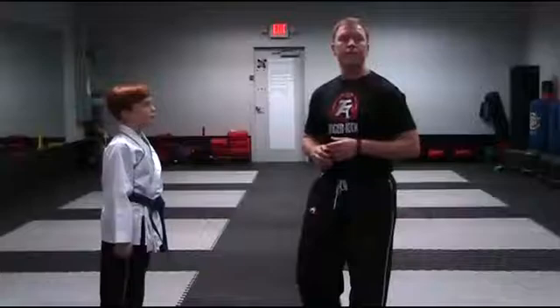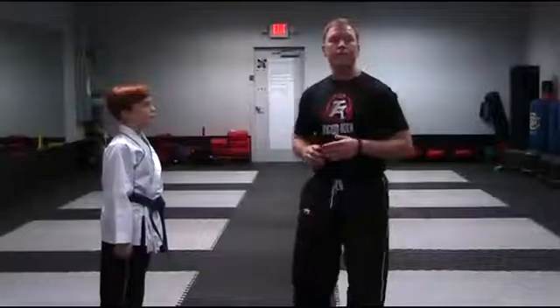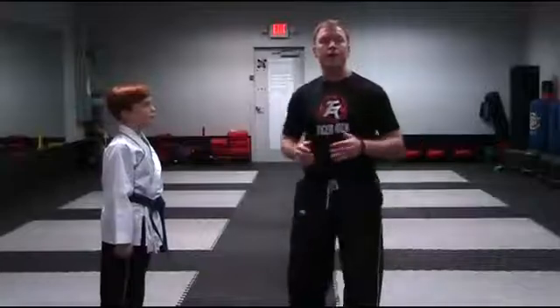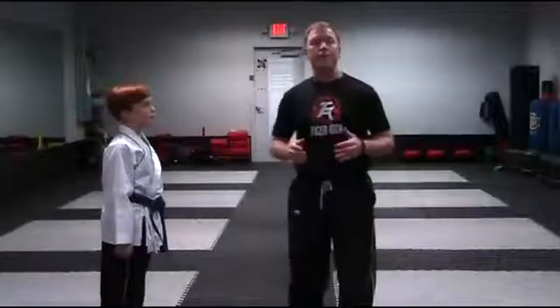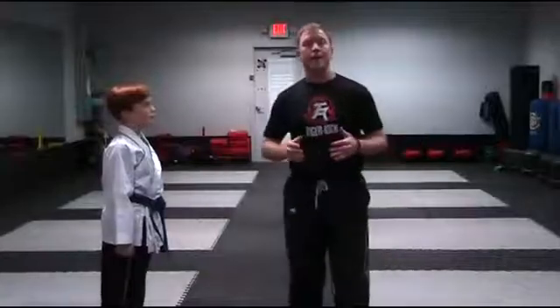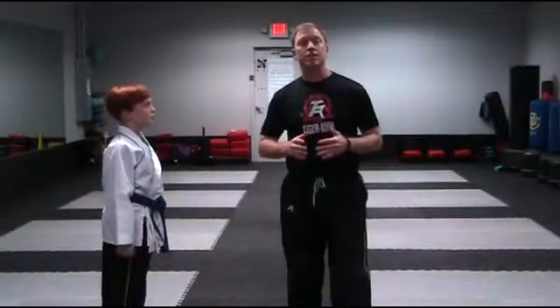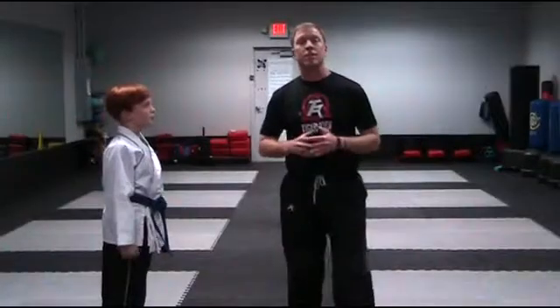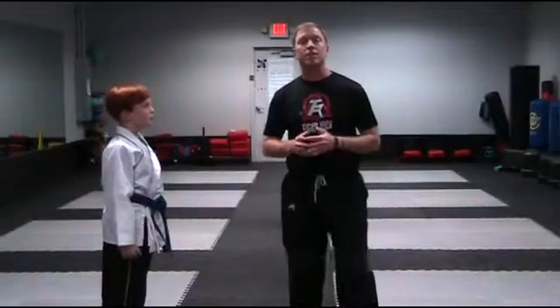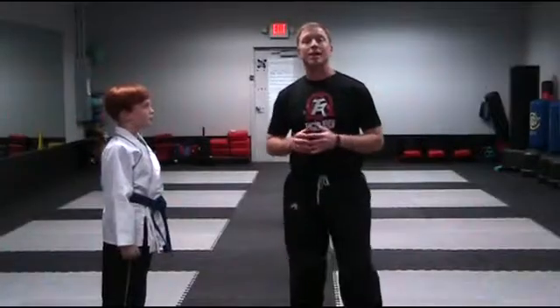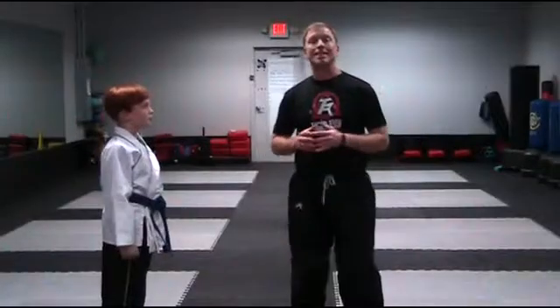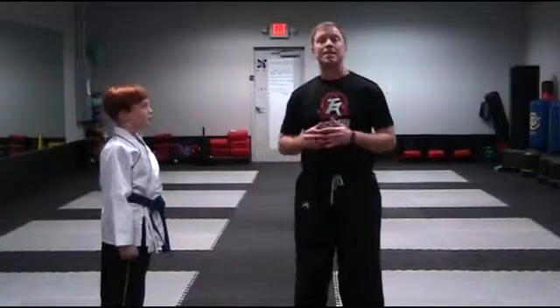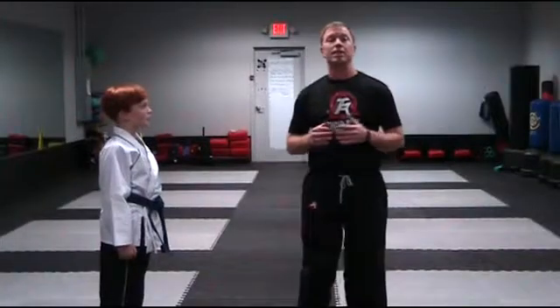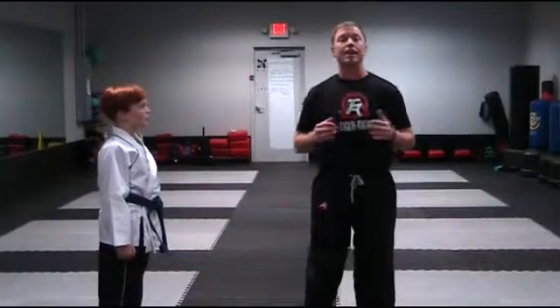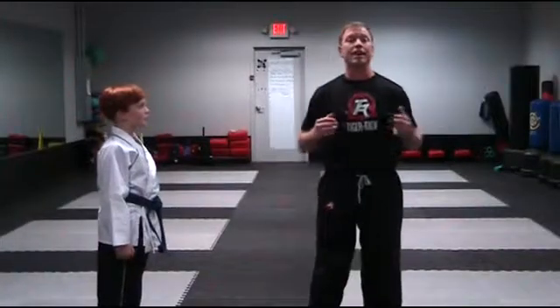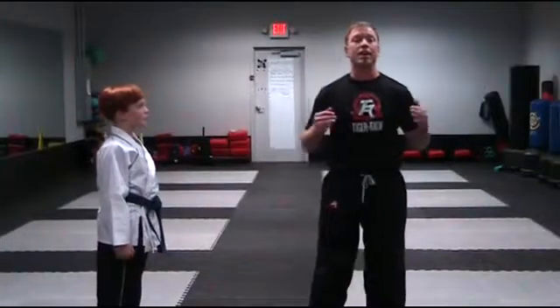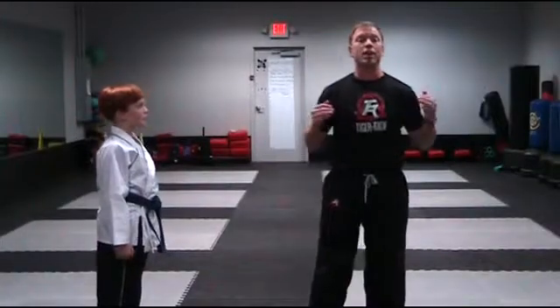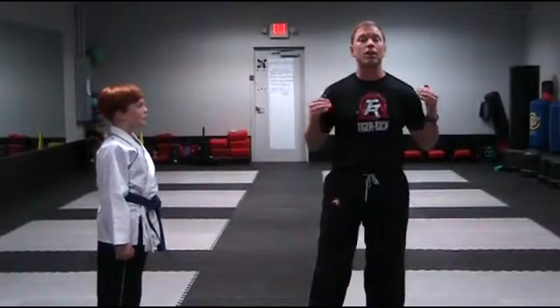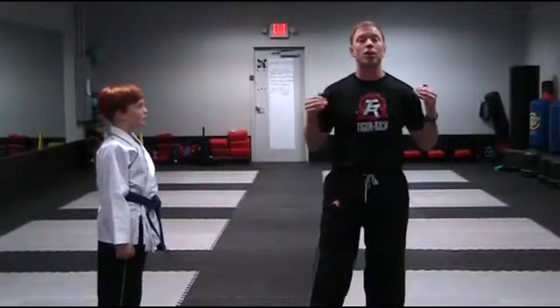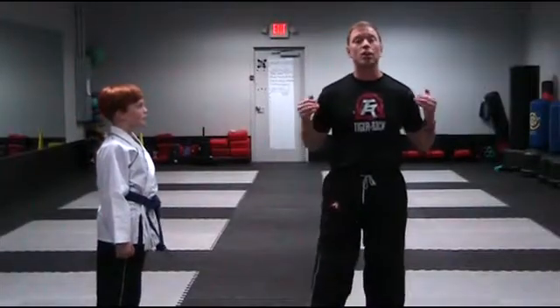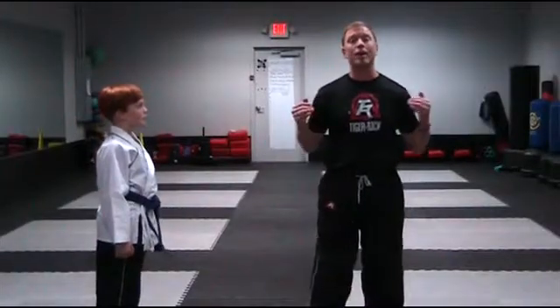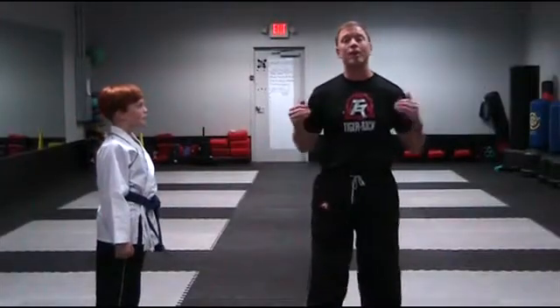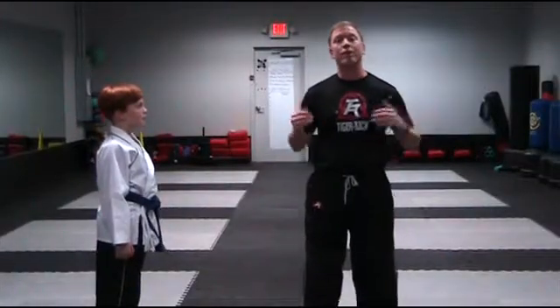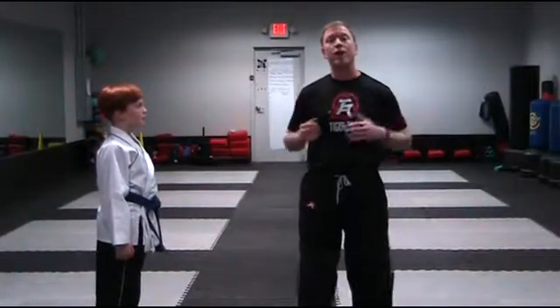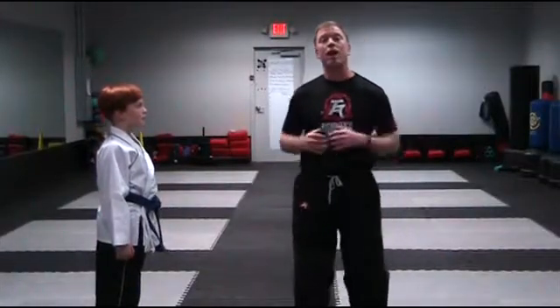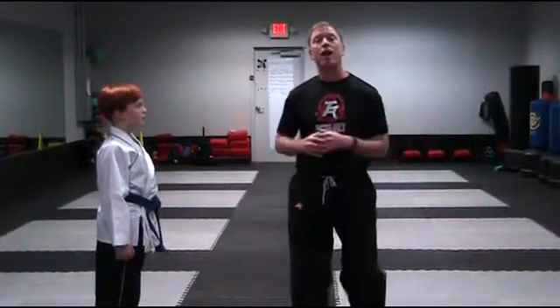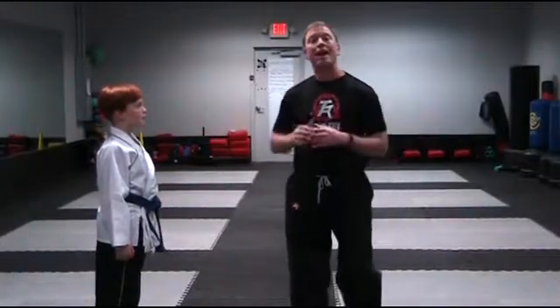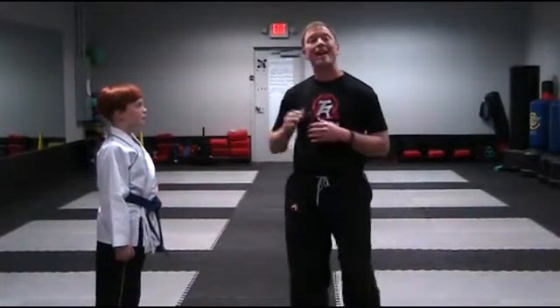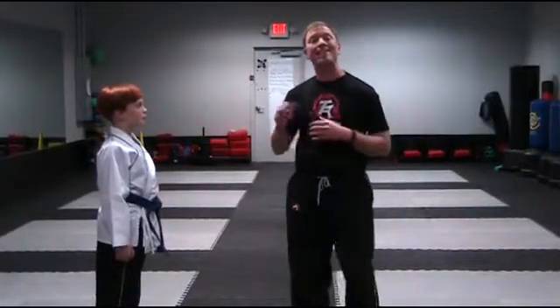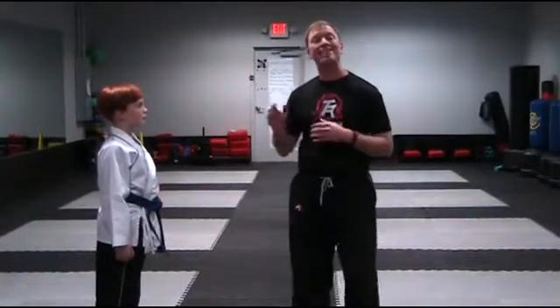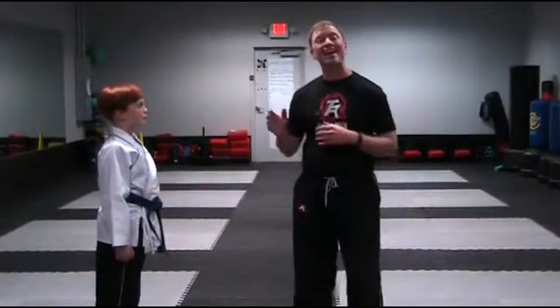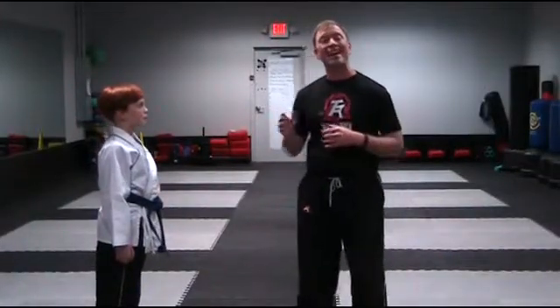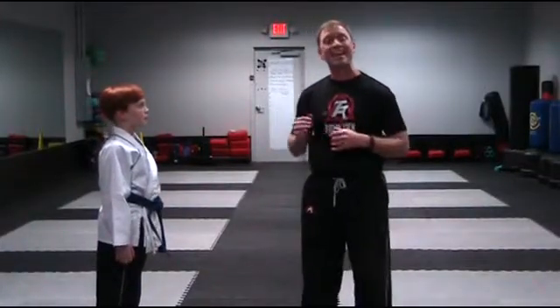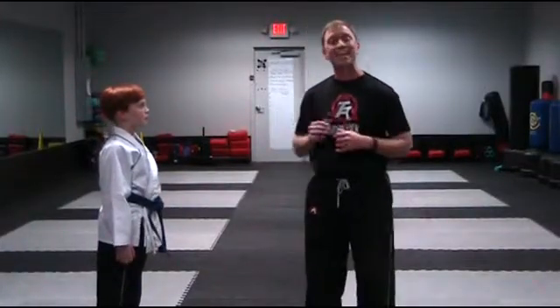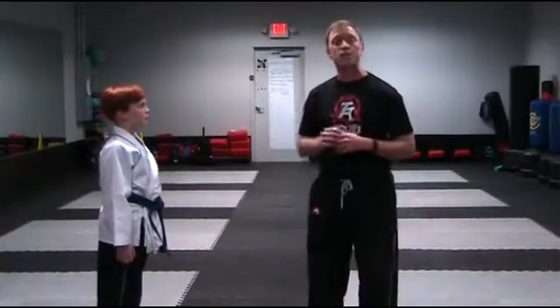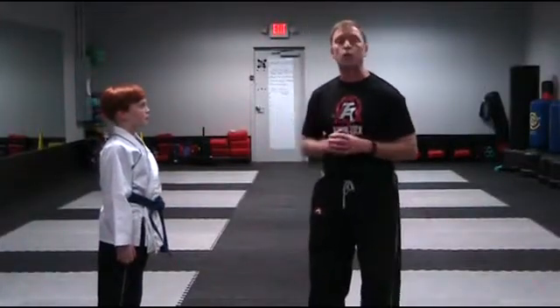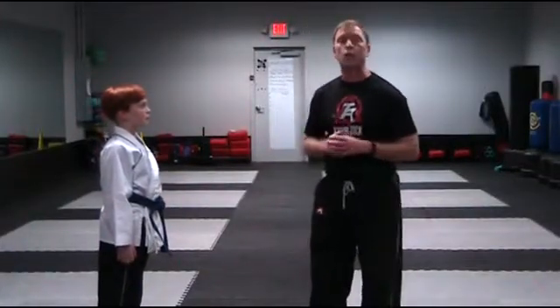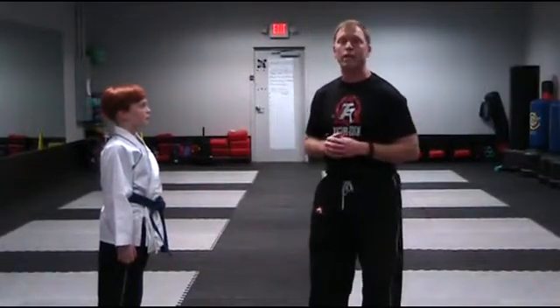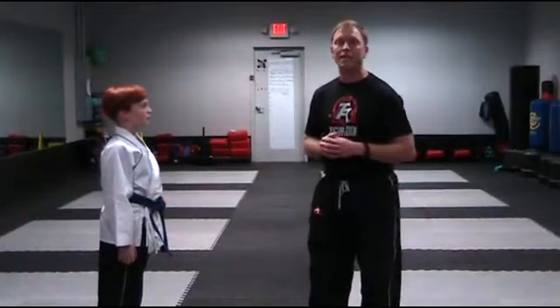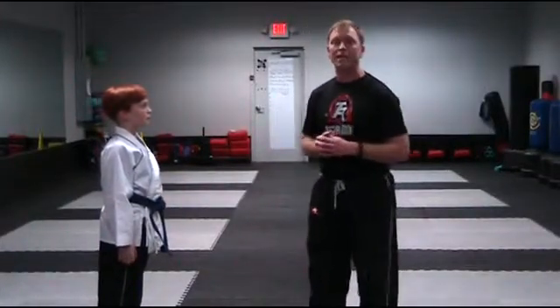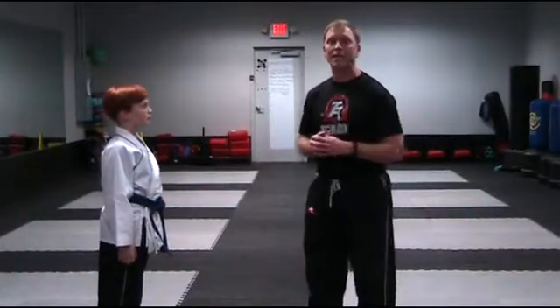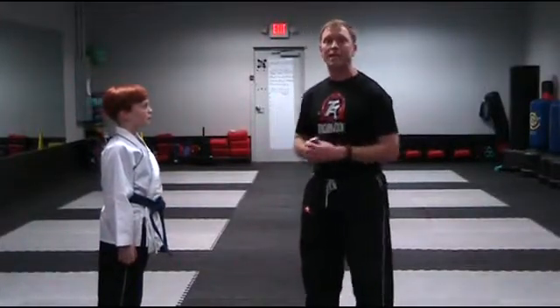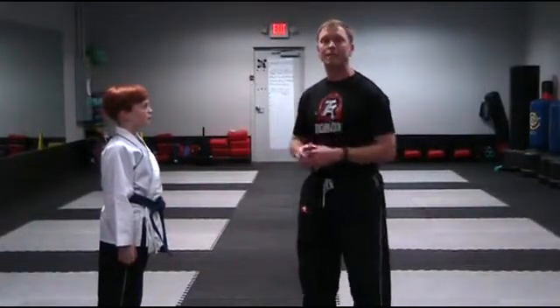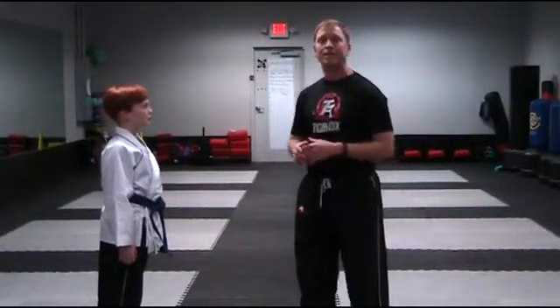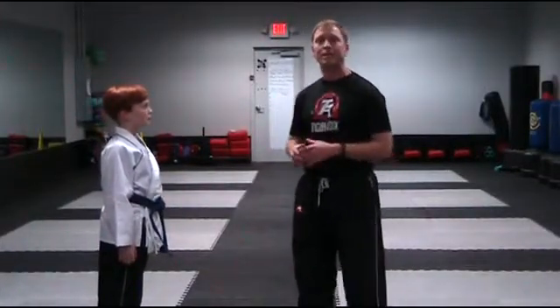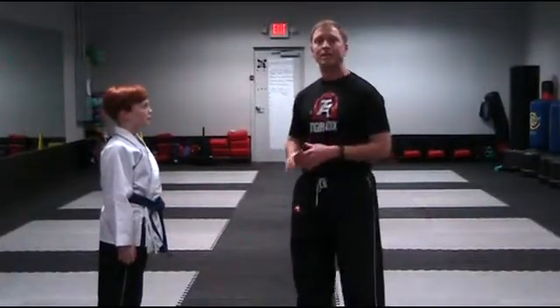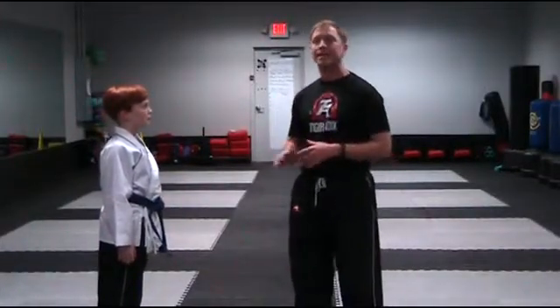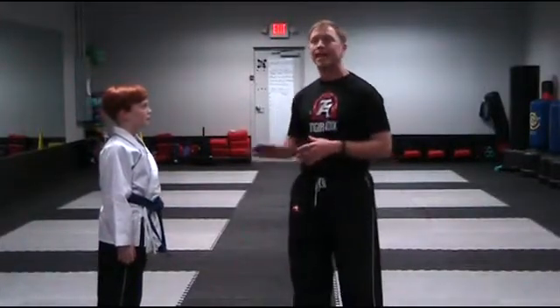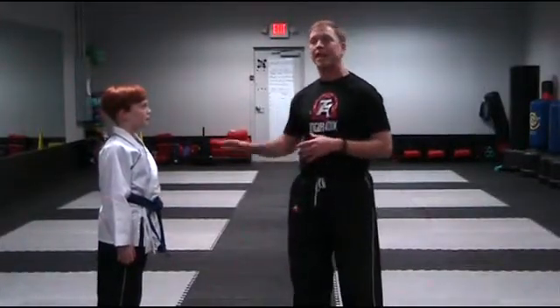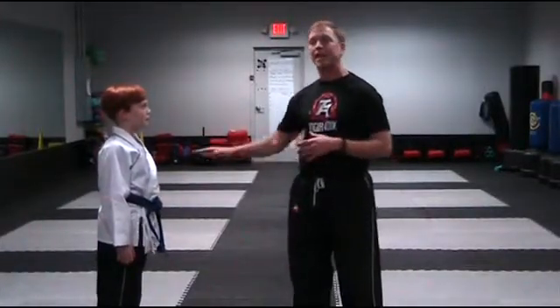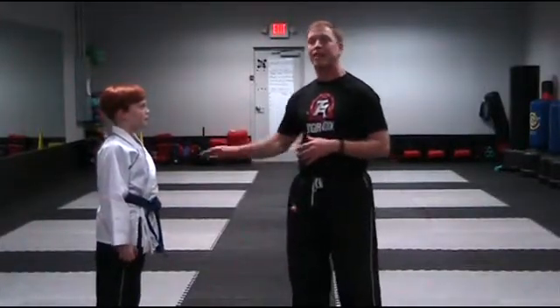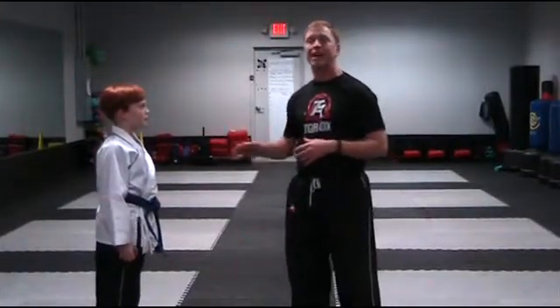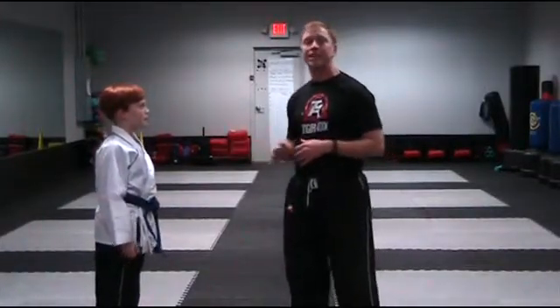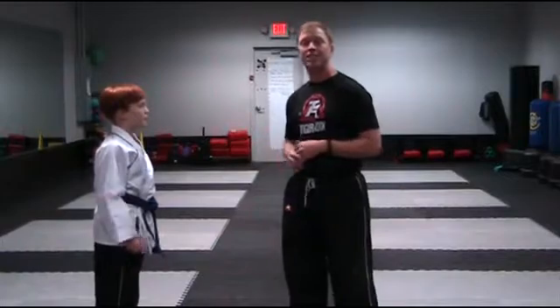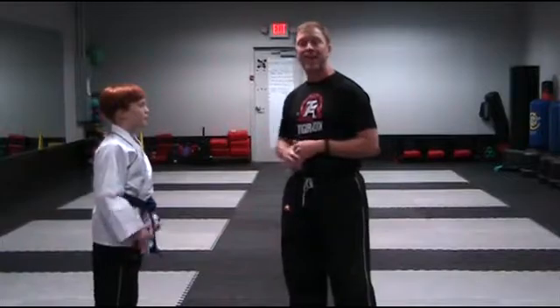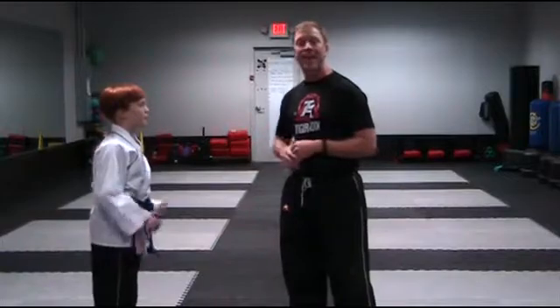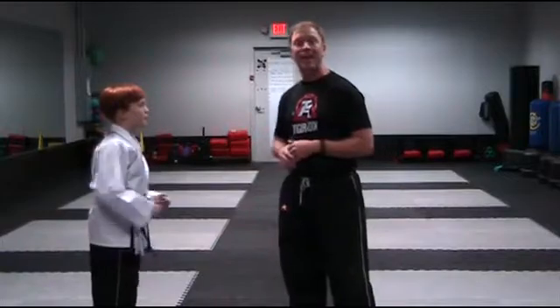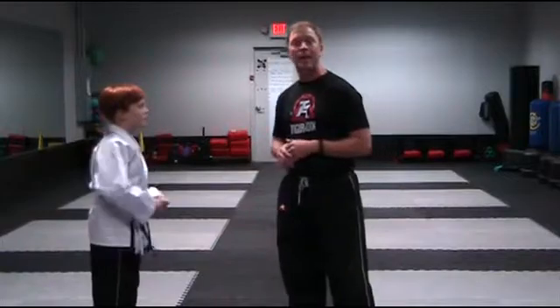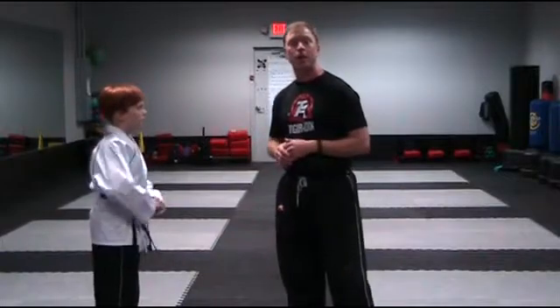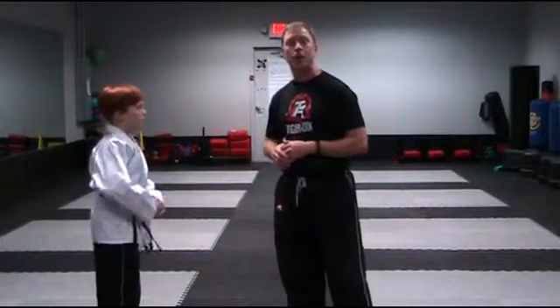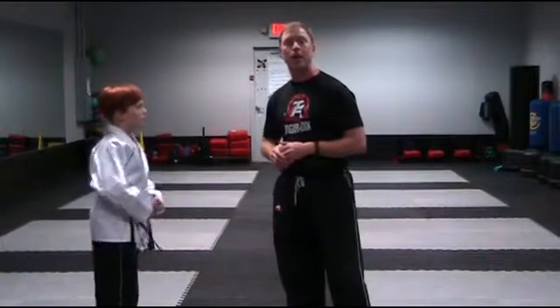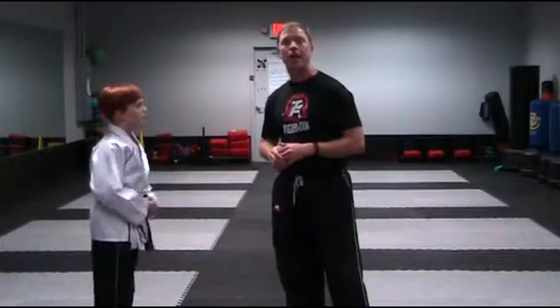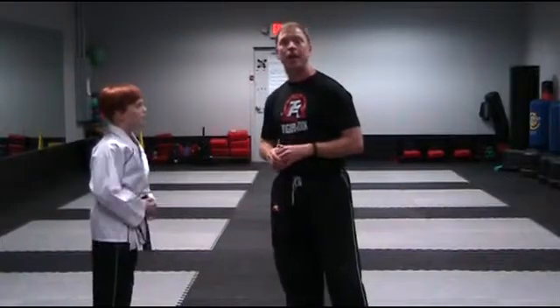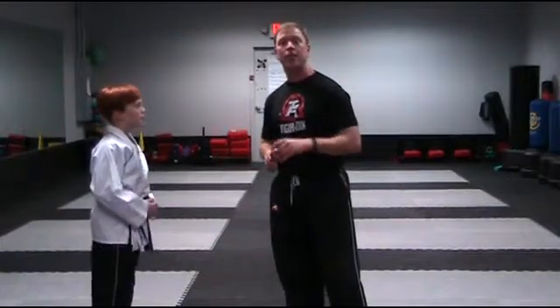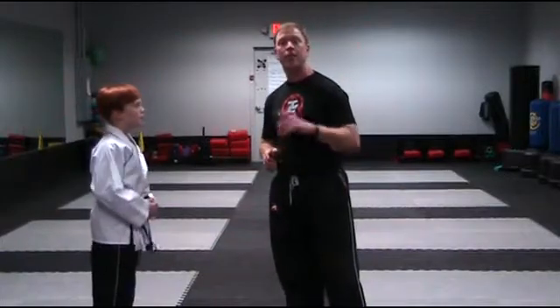Hey everybody, Master Muscular here with our advanced one-steps this cycle. I've got Jack helping me out on this.